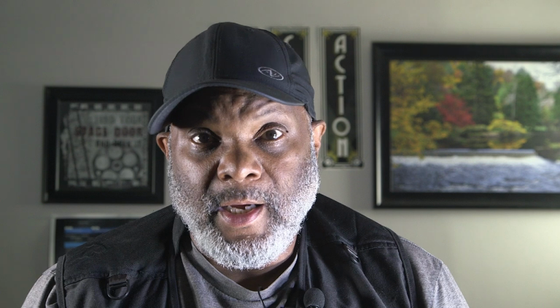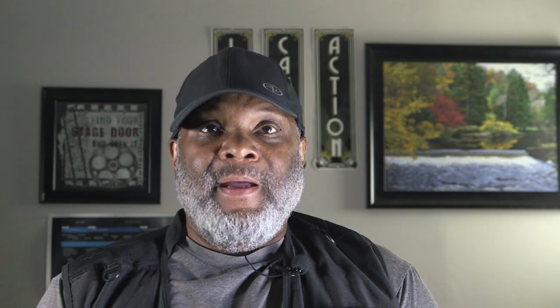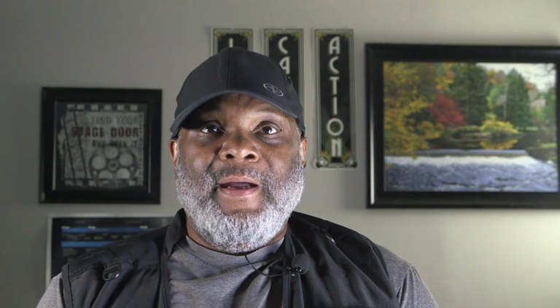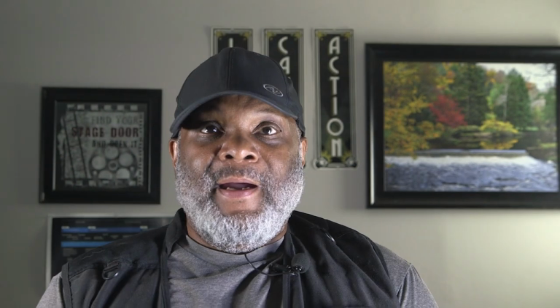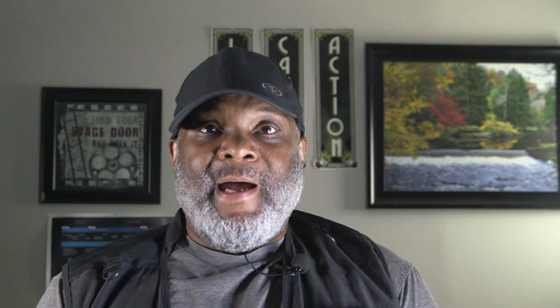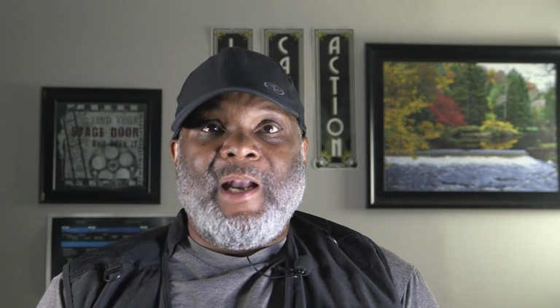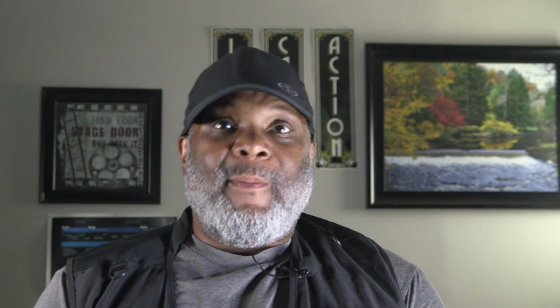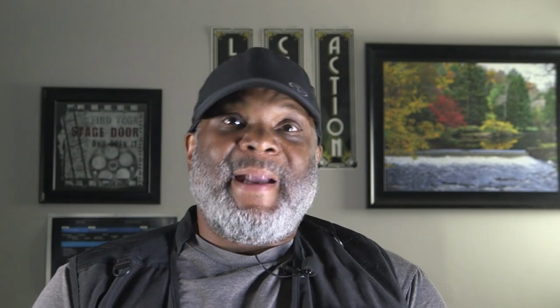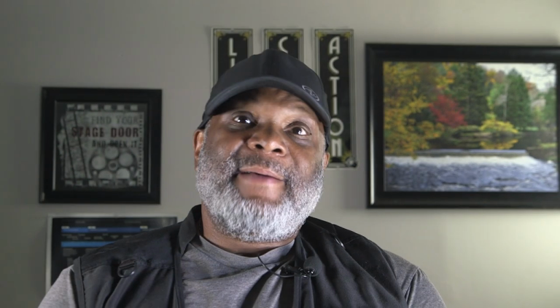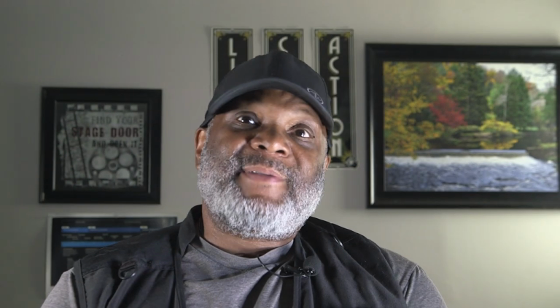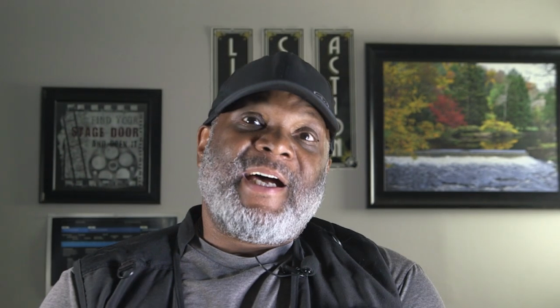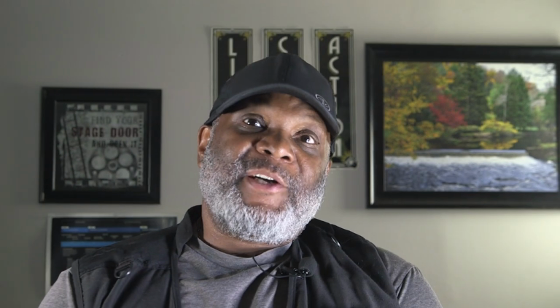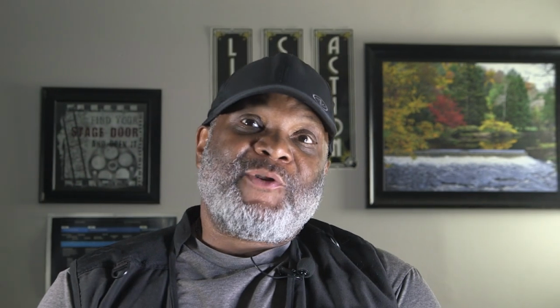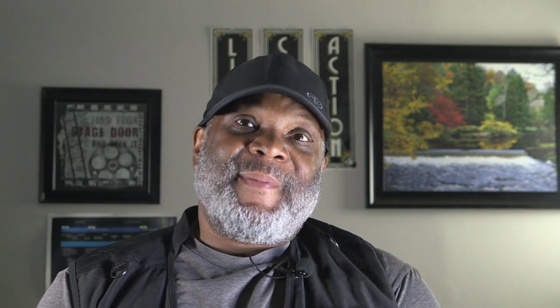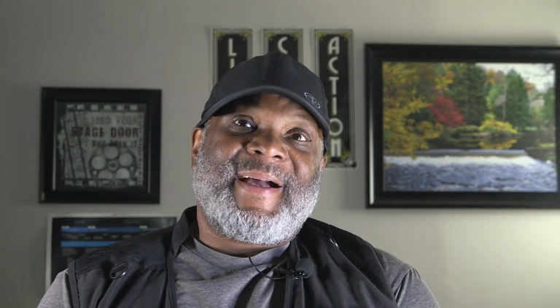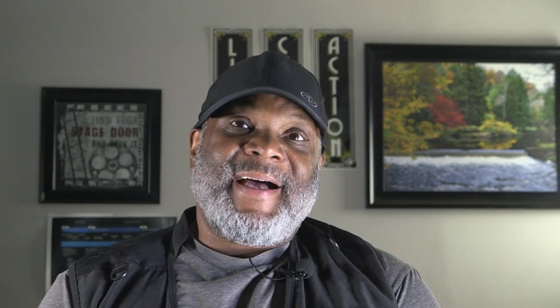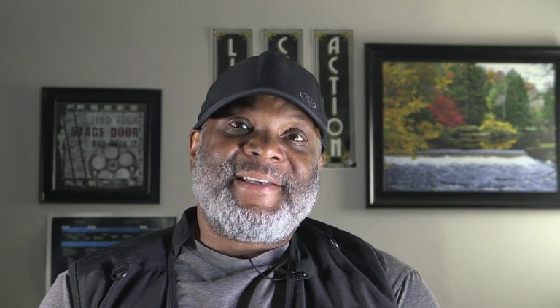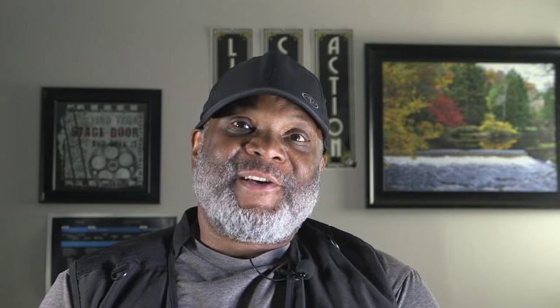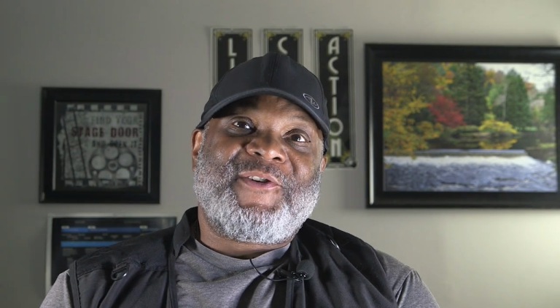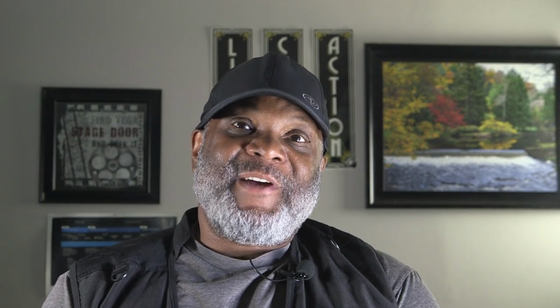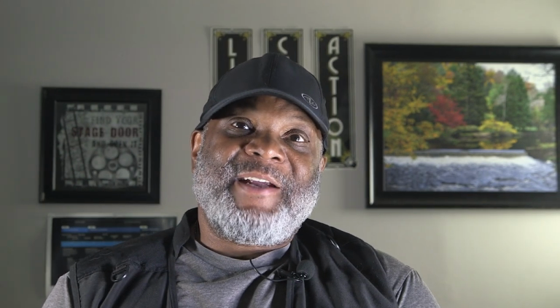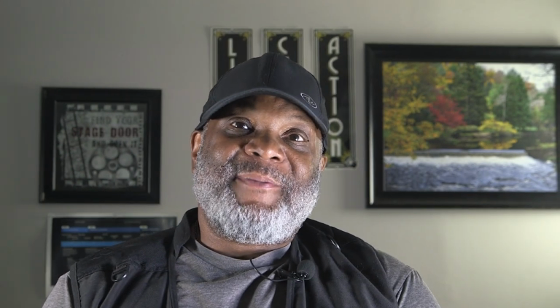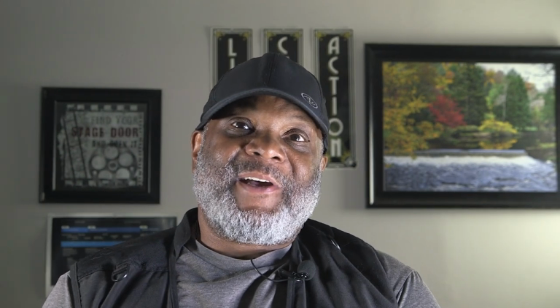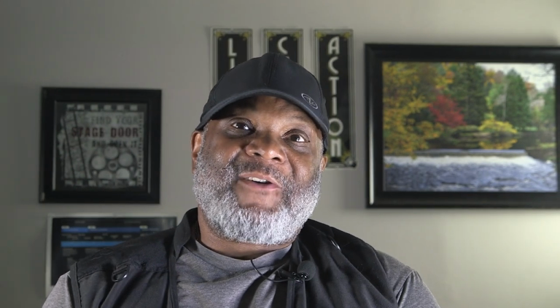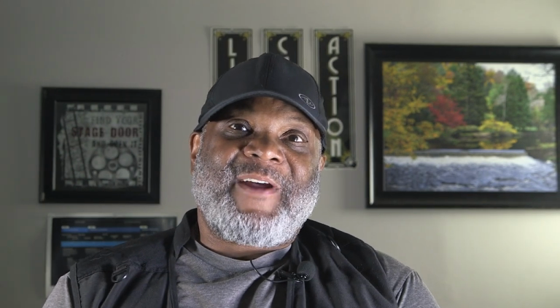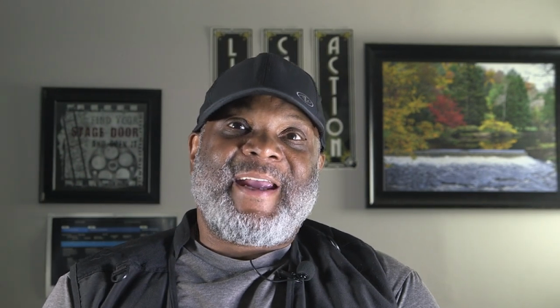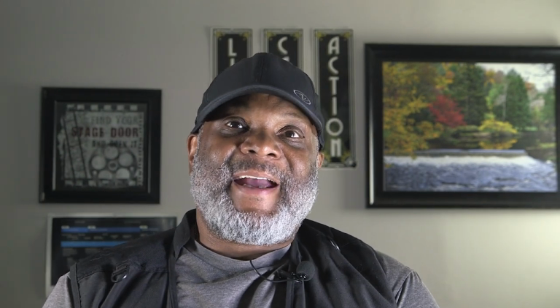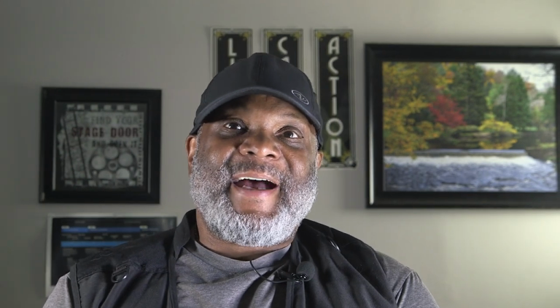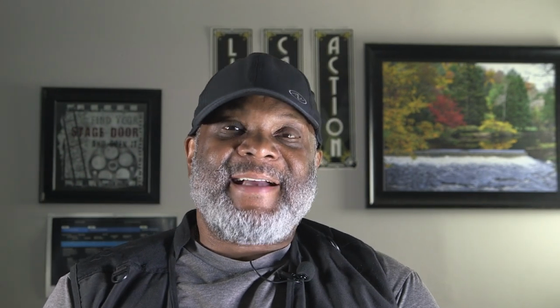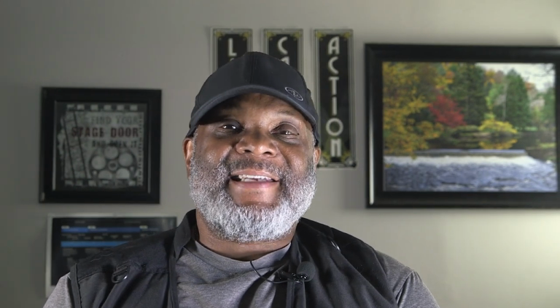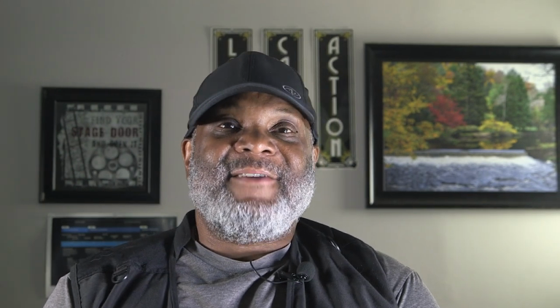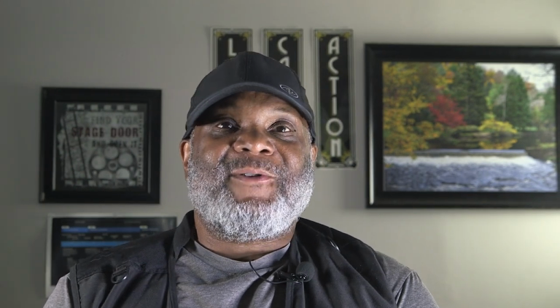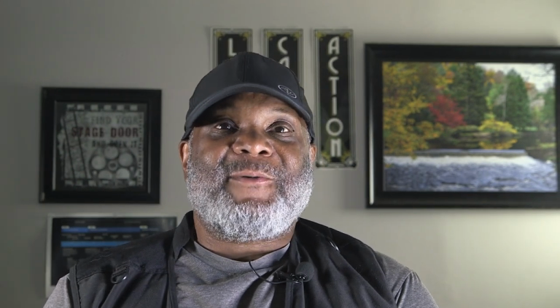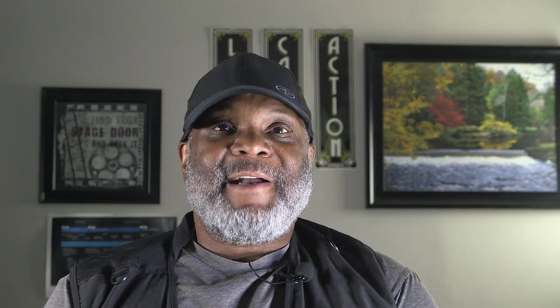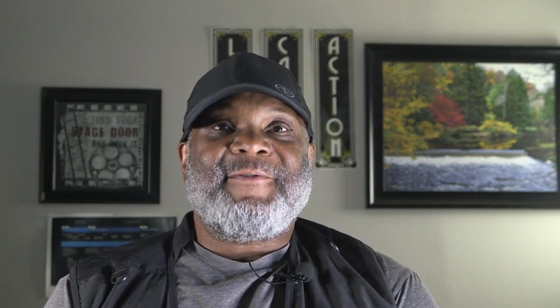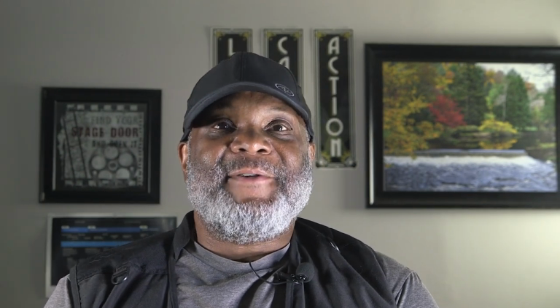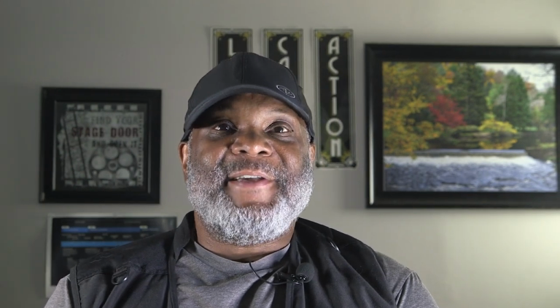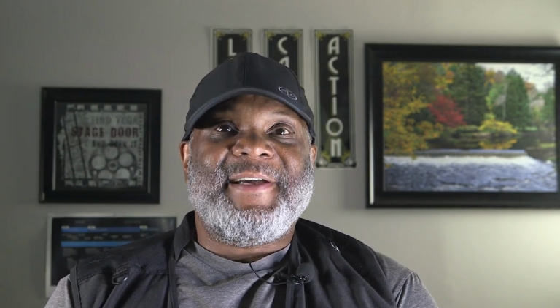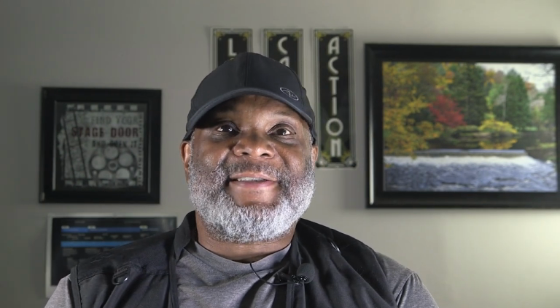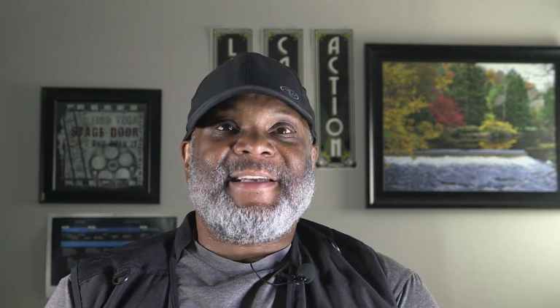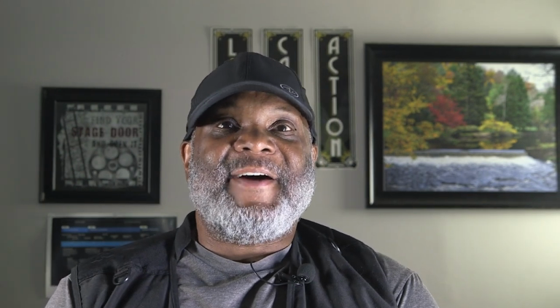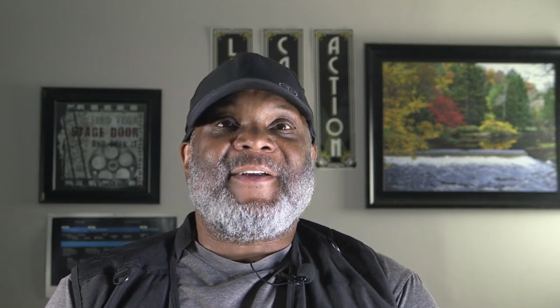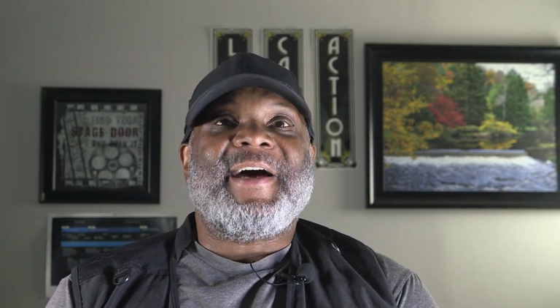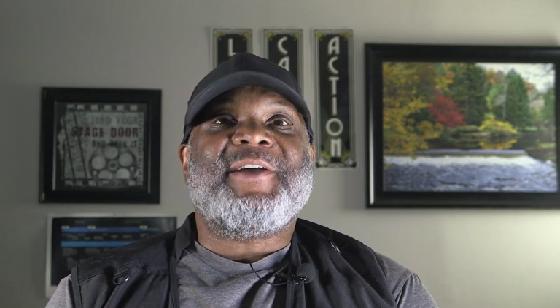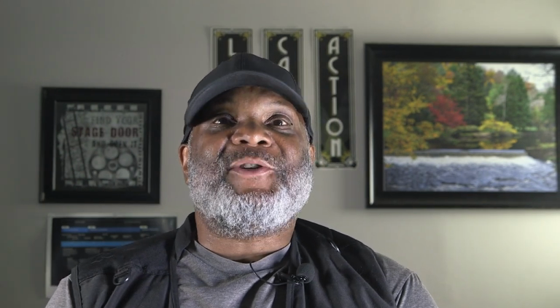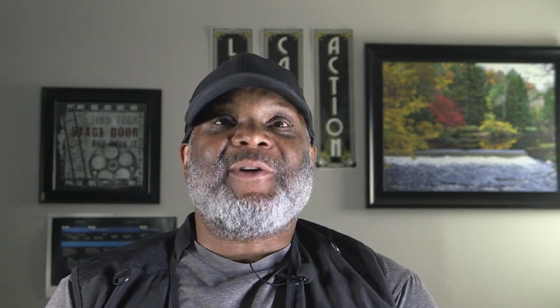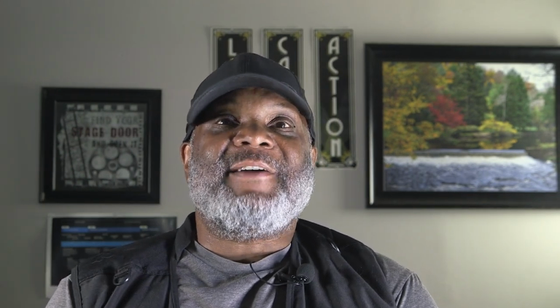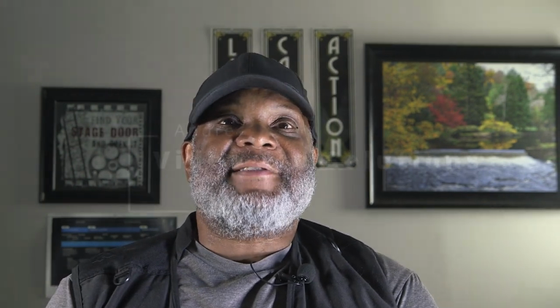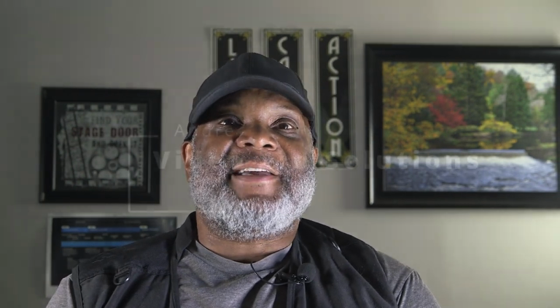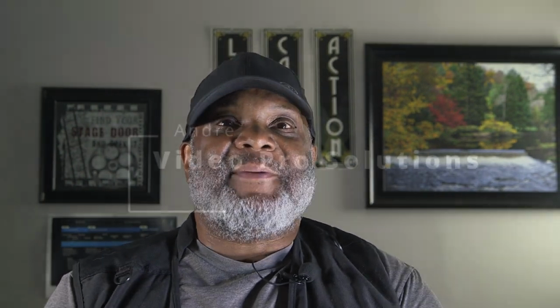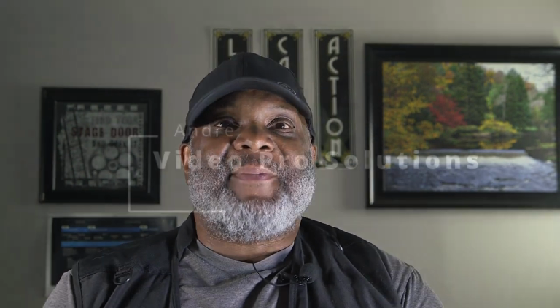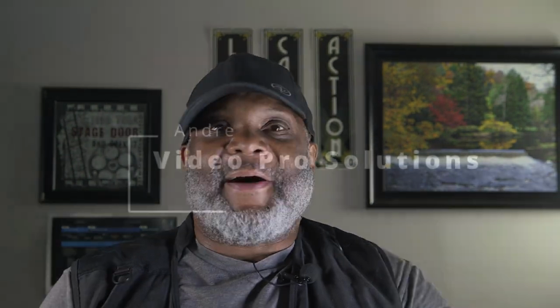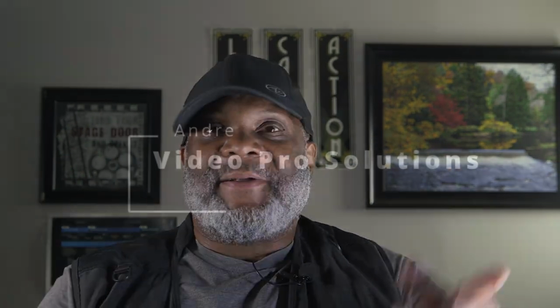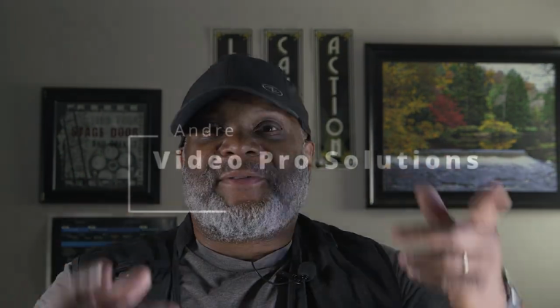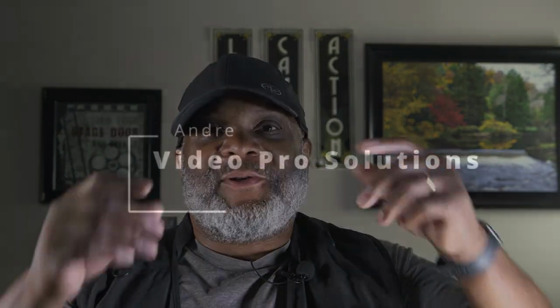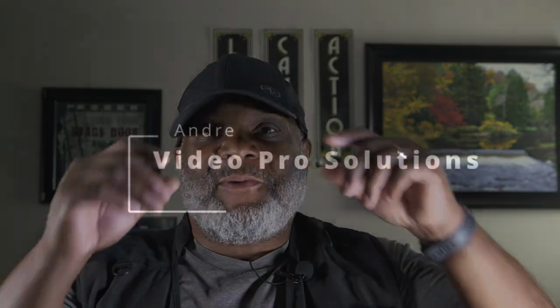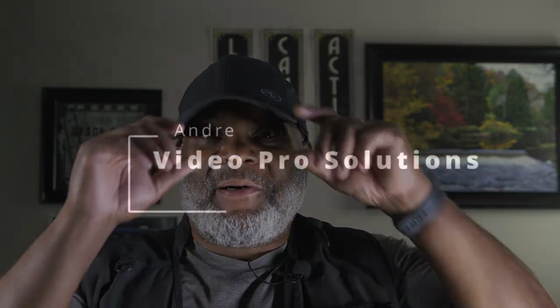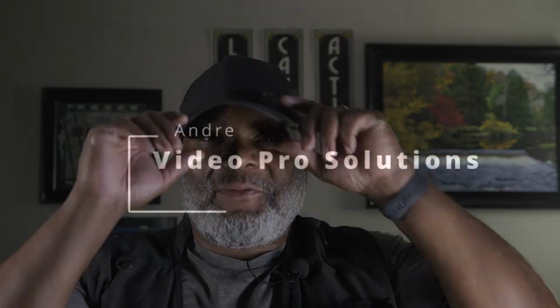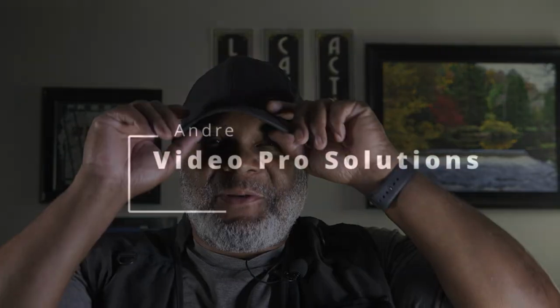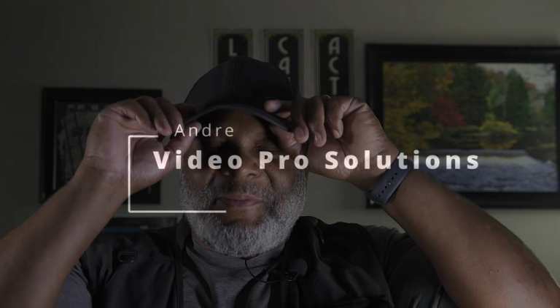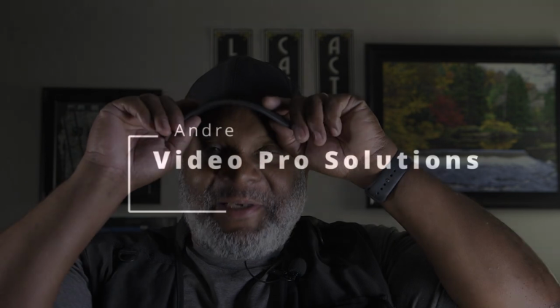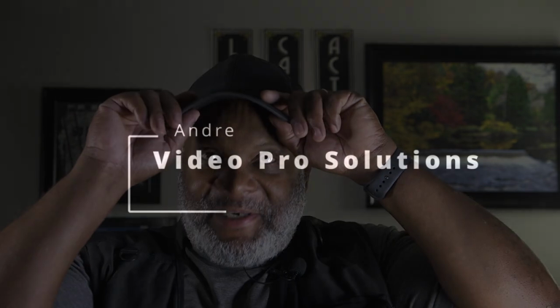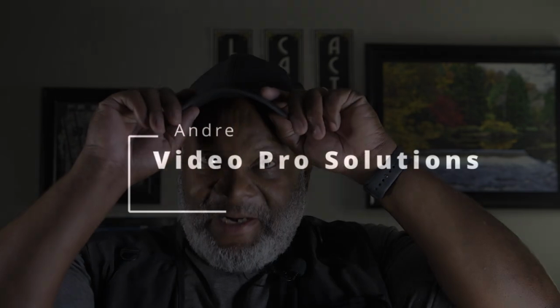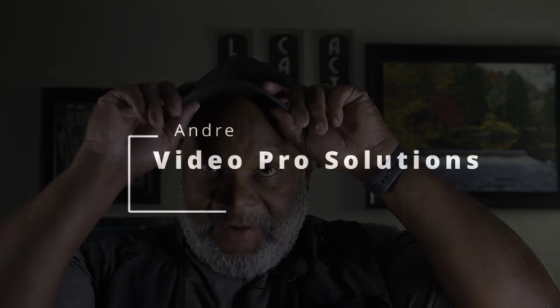Hello, my name is Andre. I'm a content creator. I've been creating content for quite a few years now and I enjoy everything about it. So welcome to my channel.